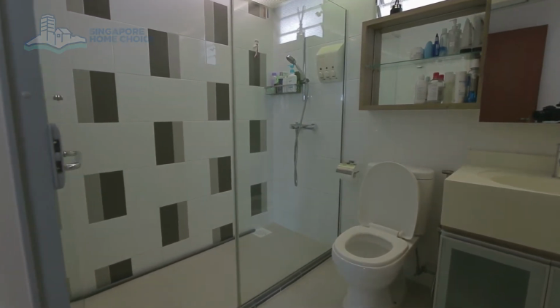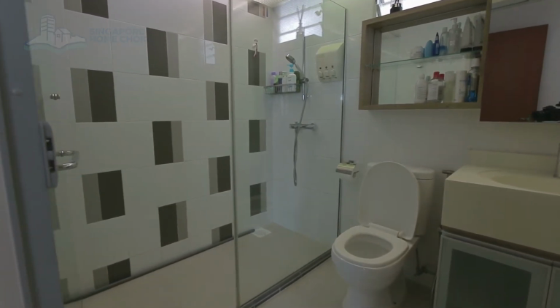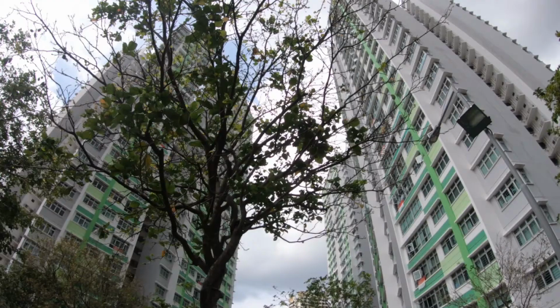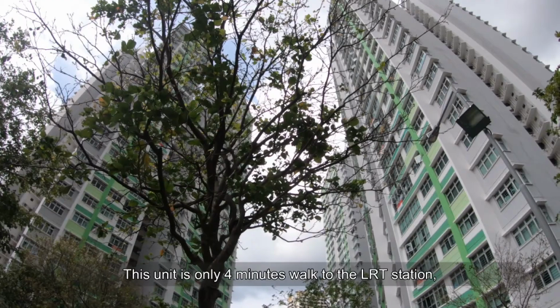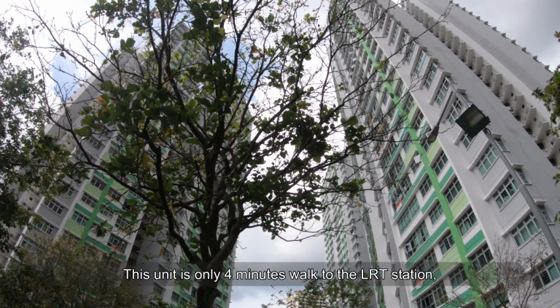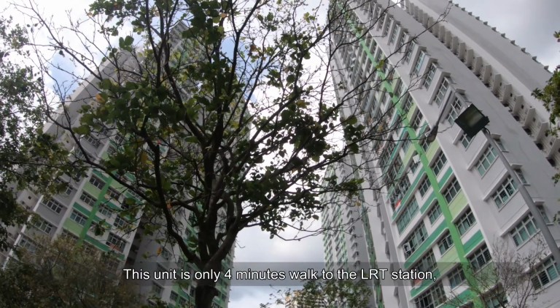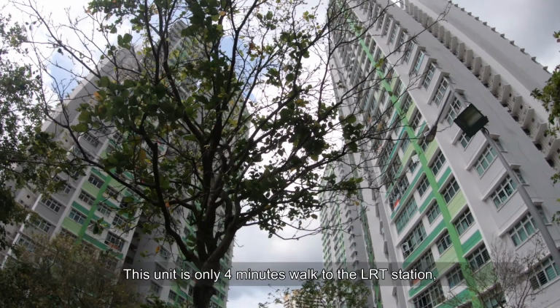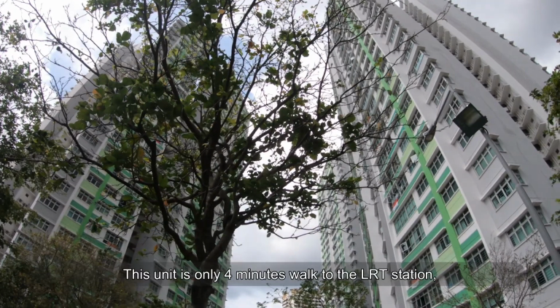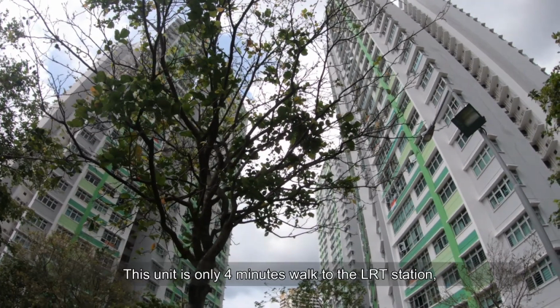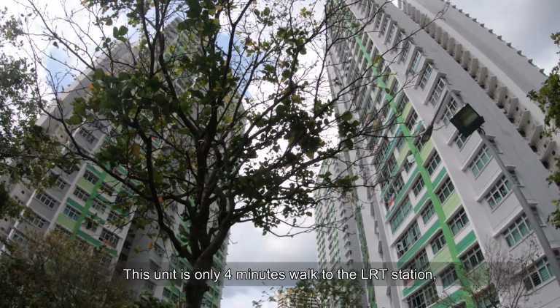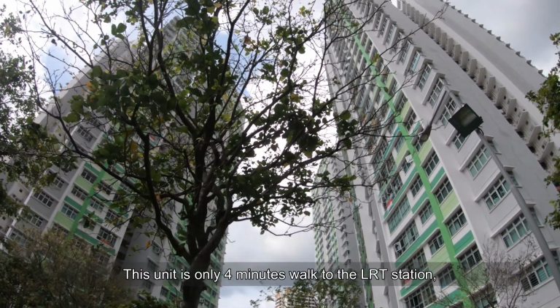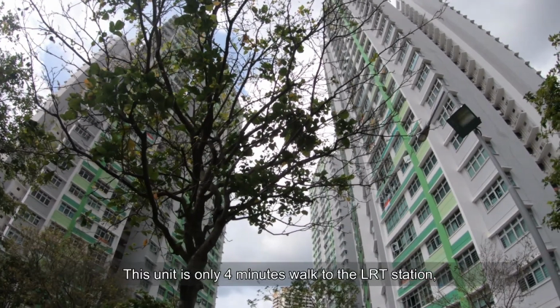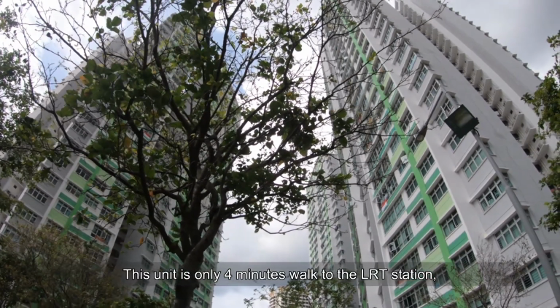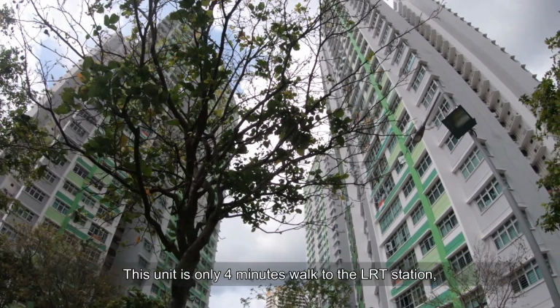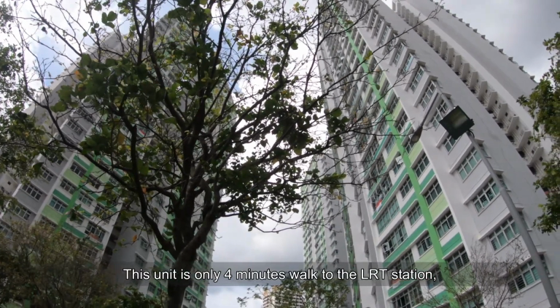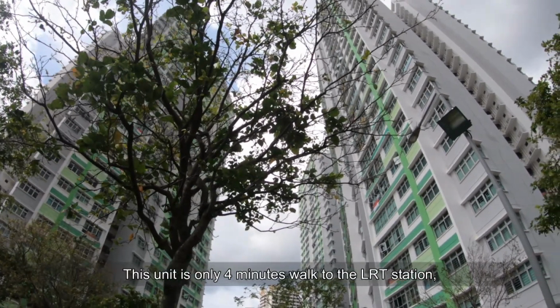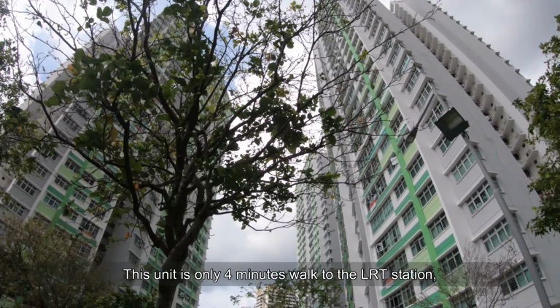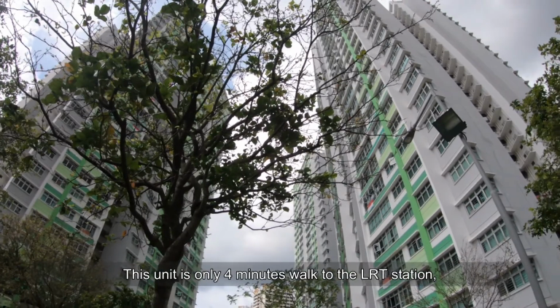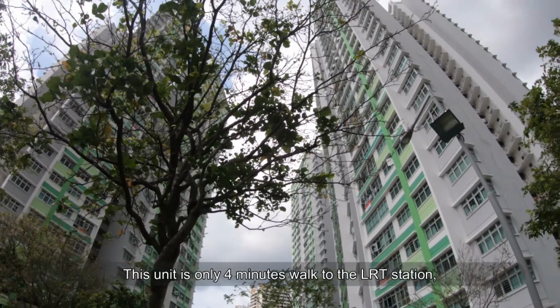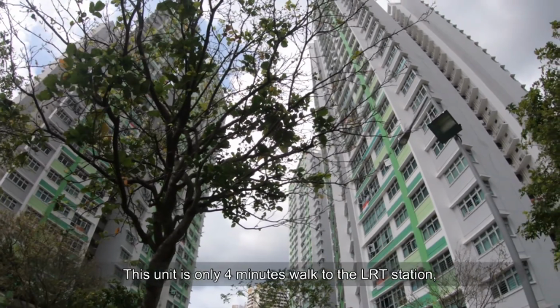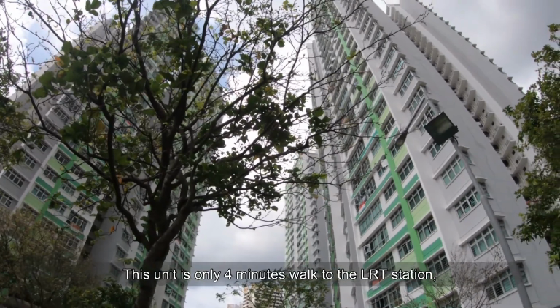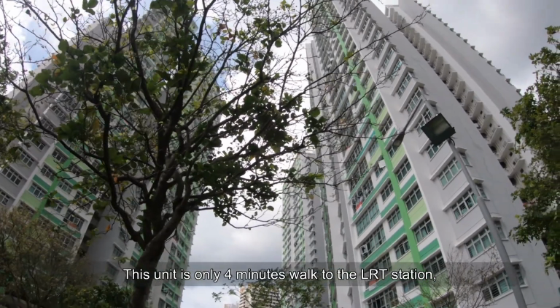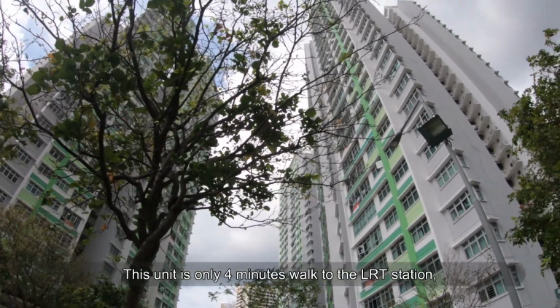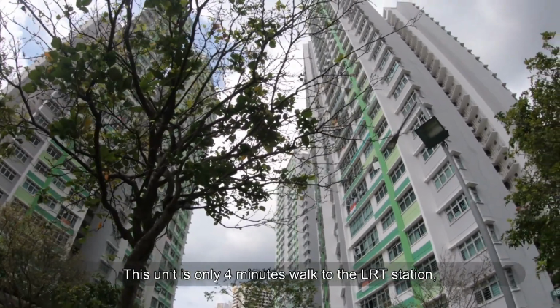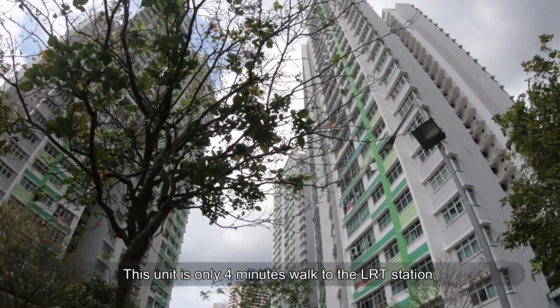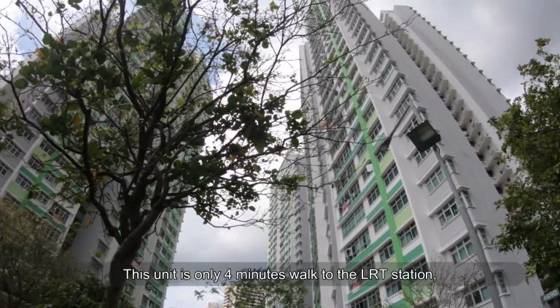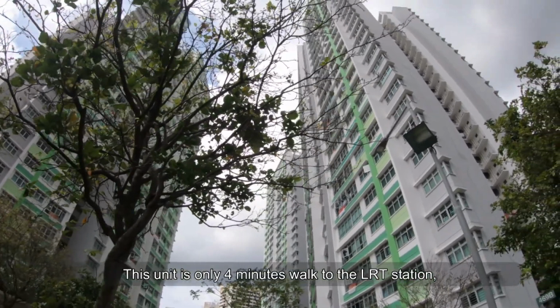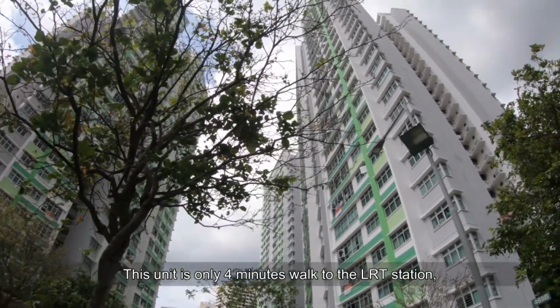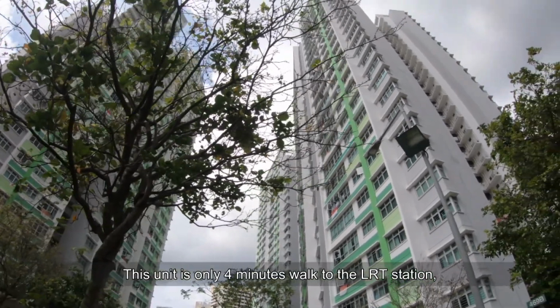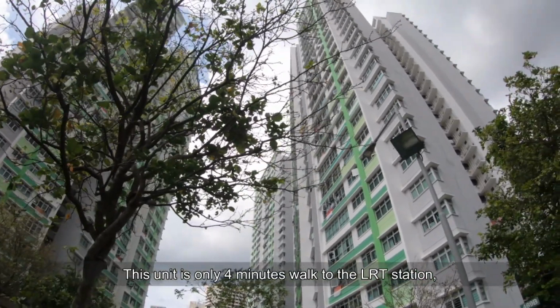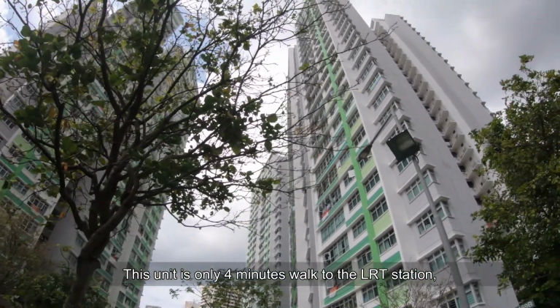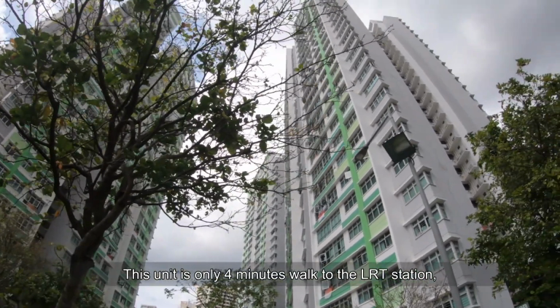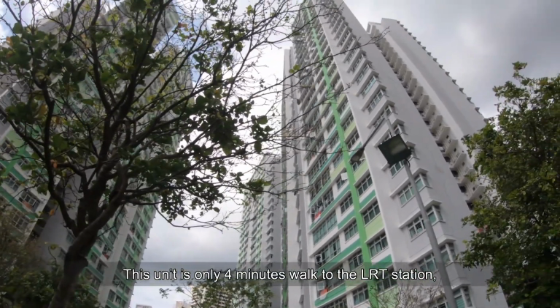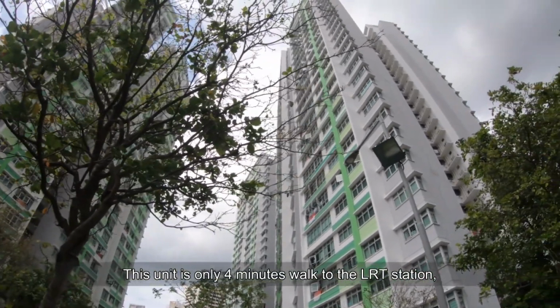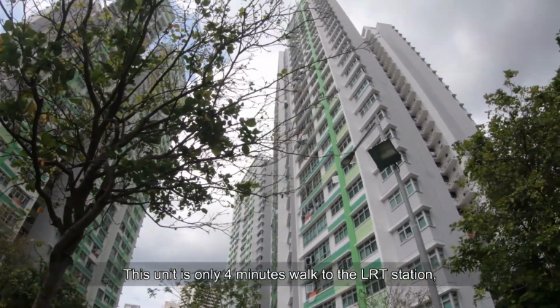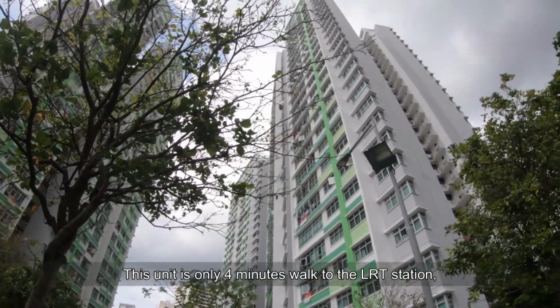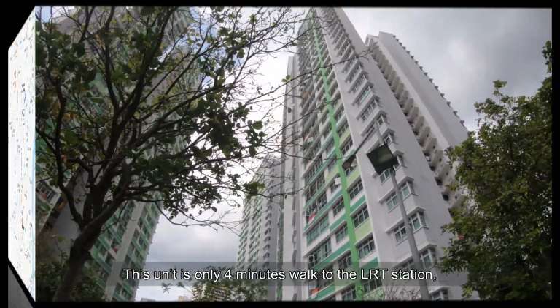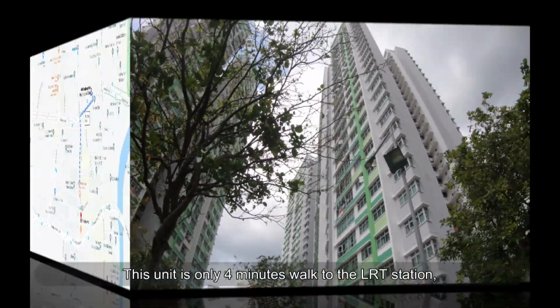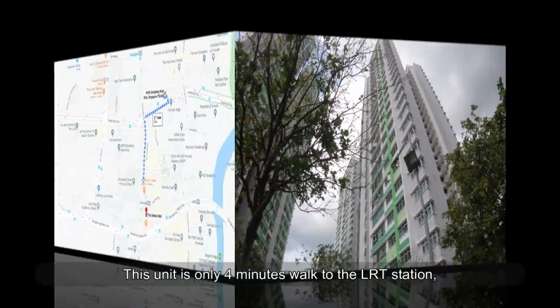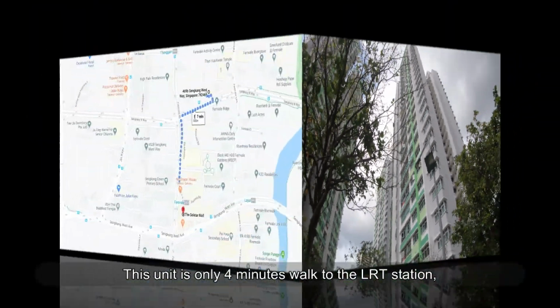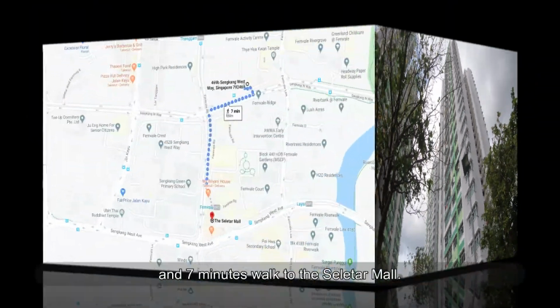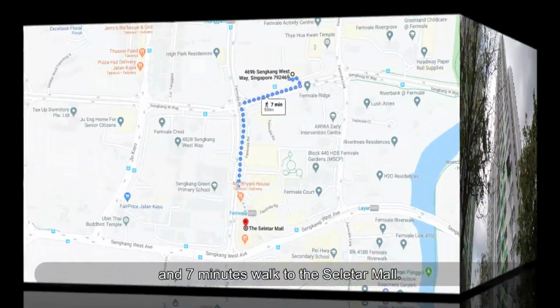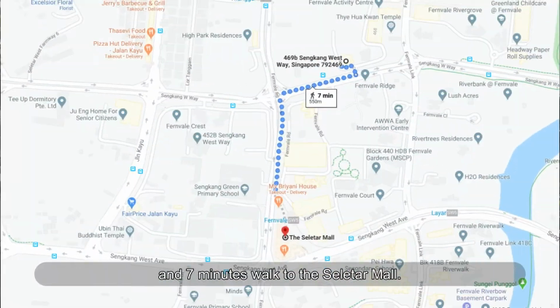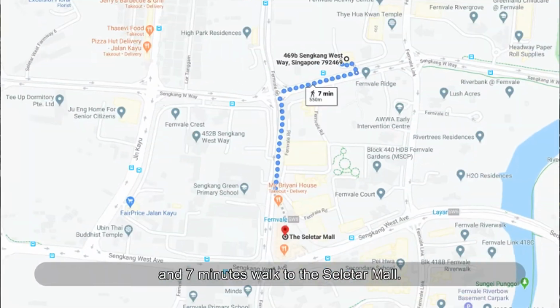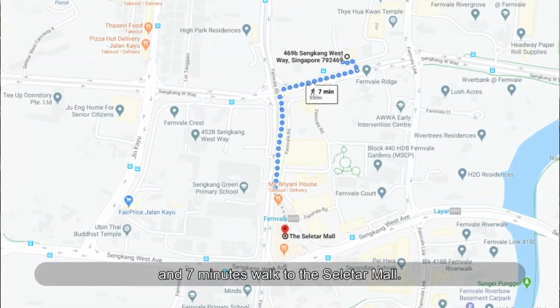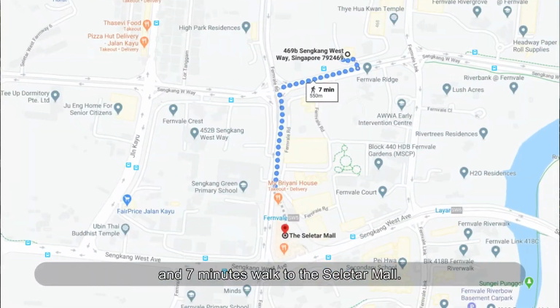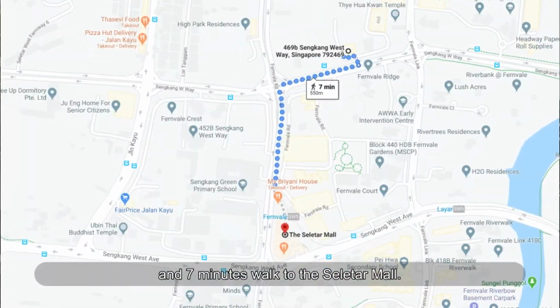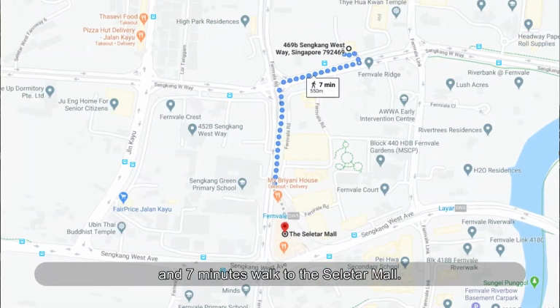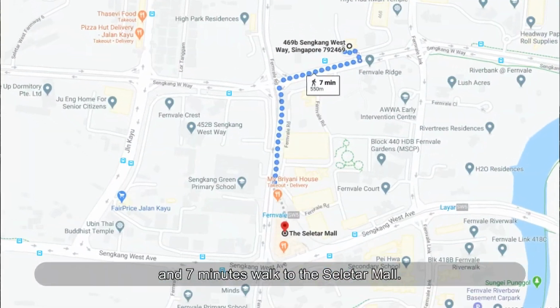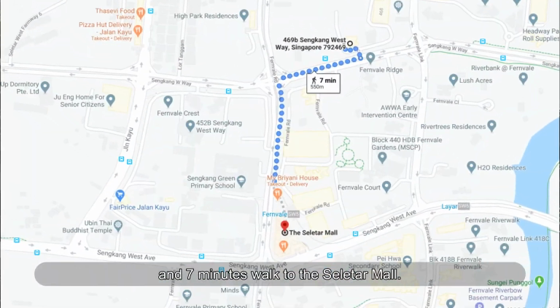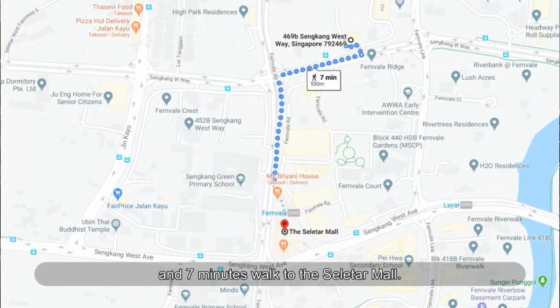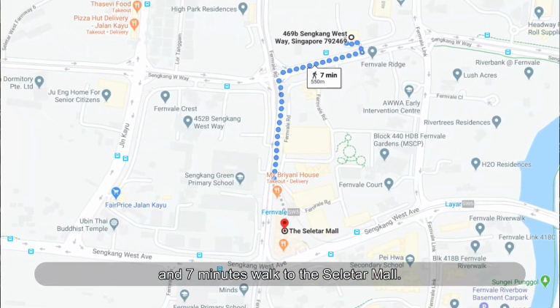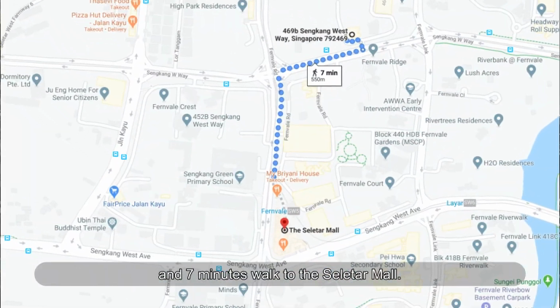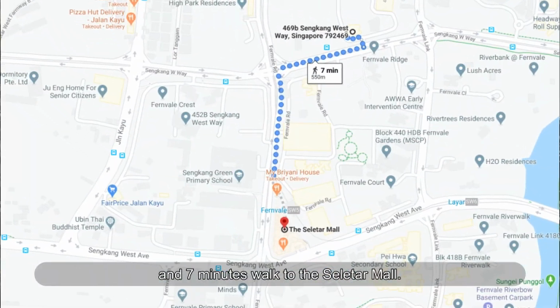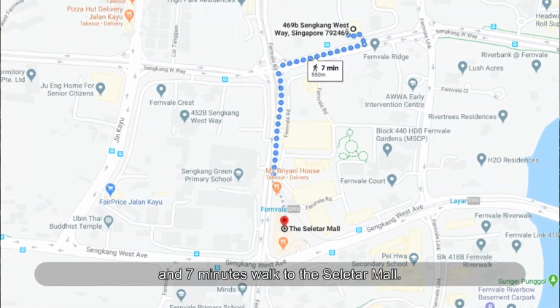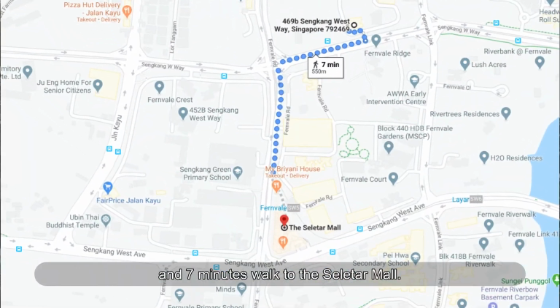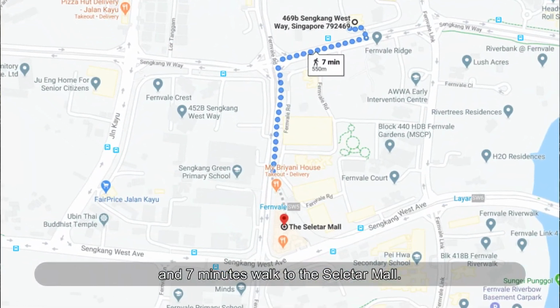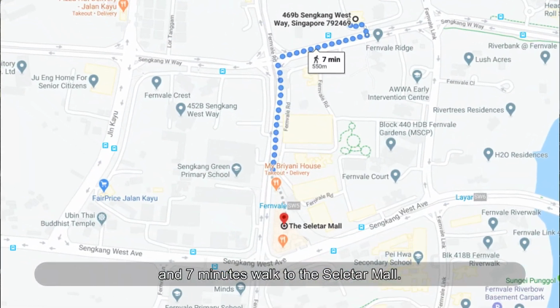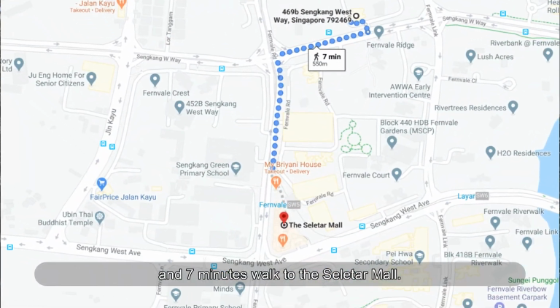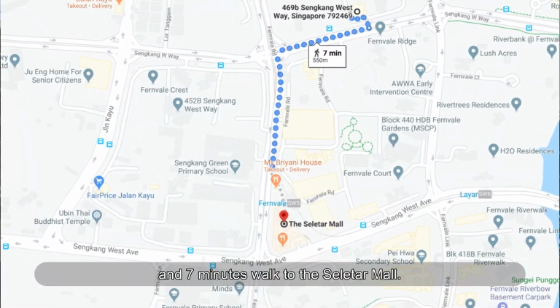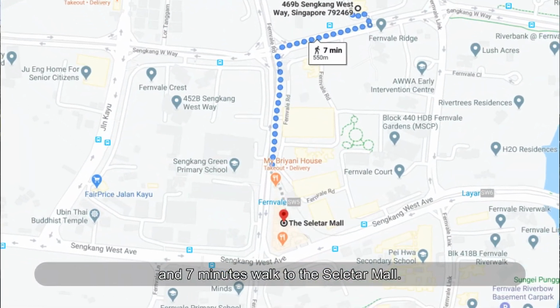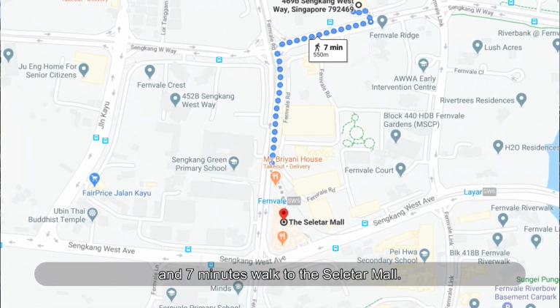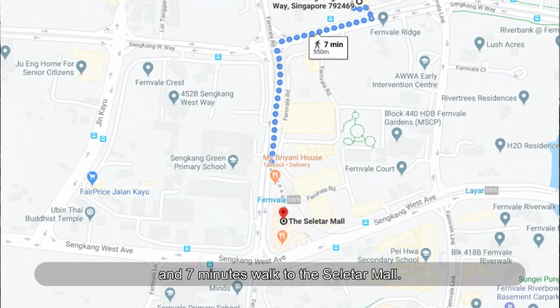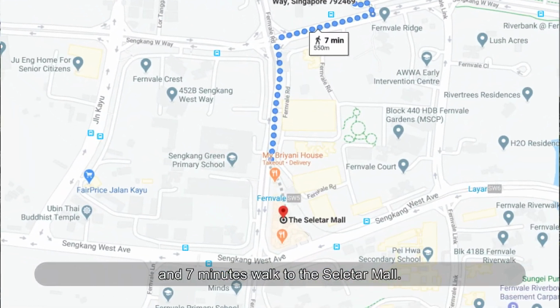This unit is only 4 minutes walk to the LRT station and 7 minutes walk to the Salita Mall.